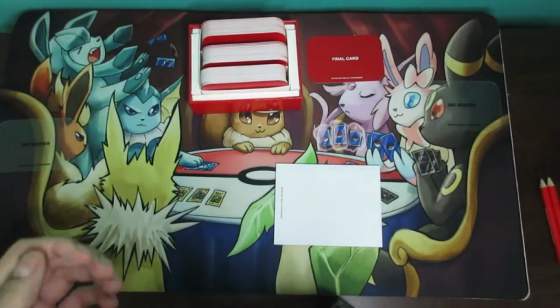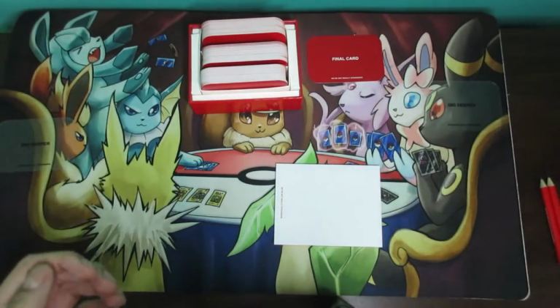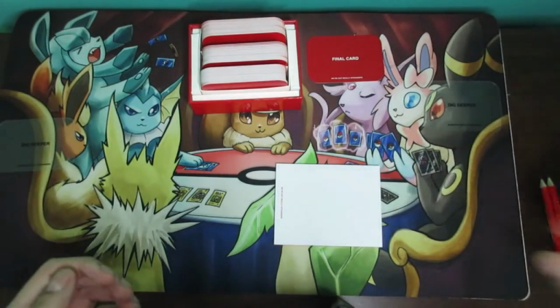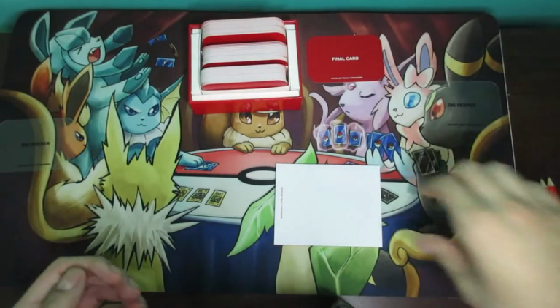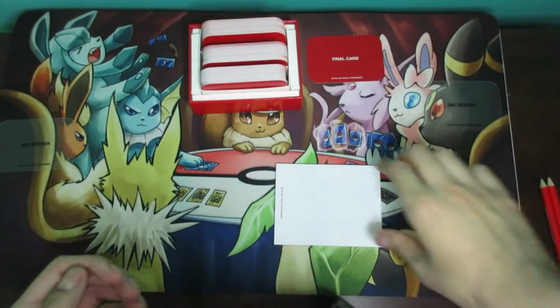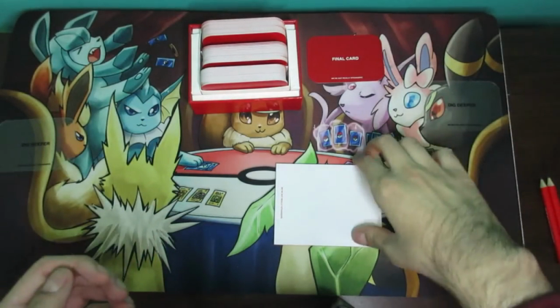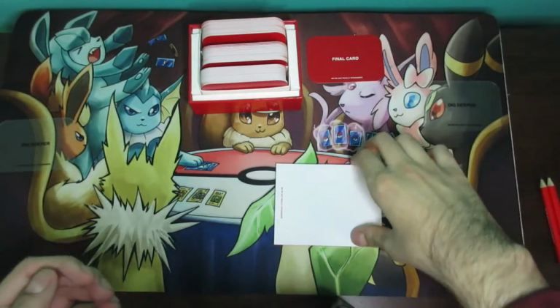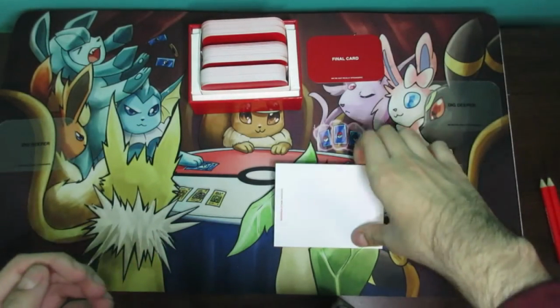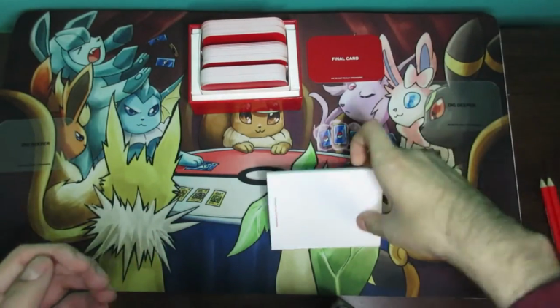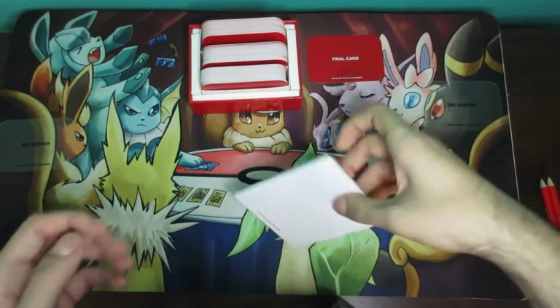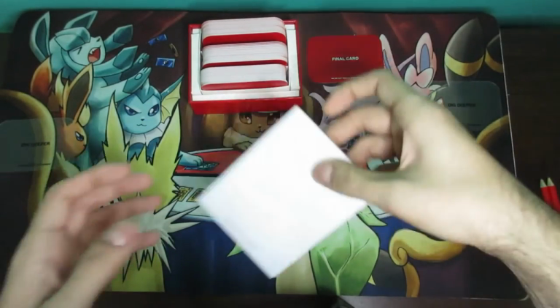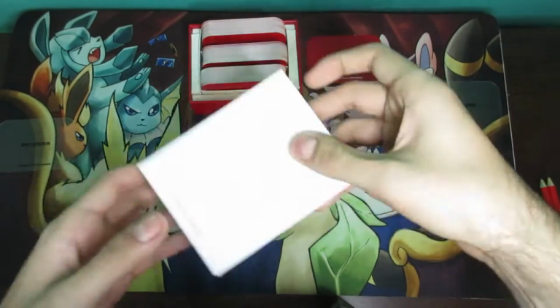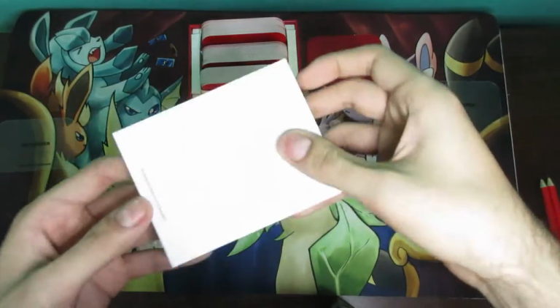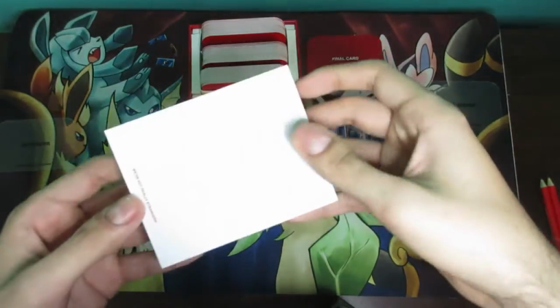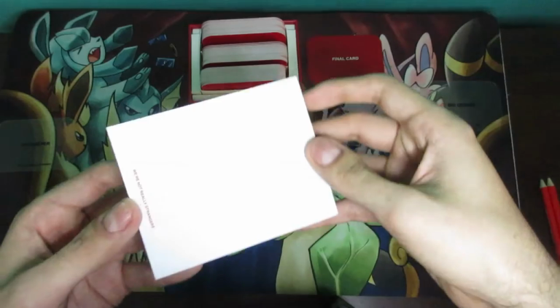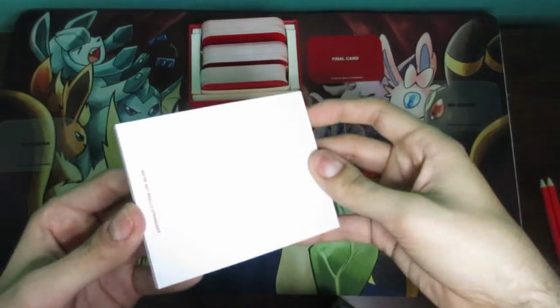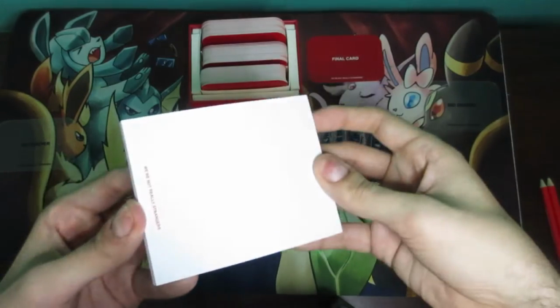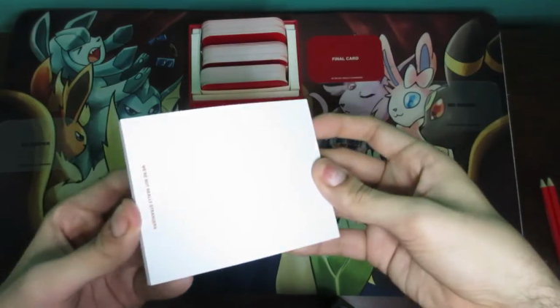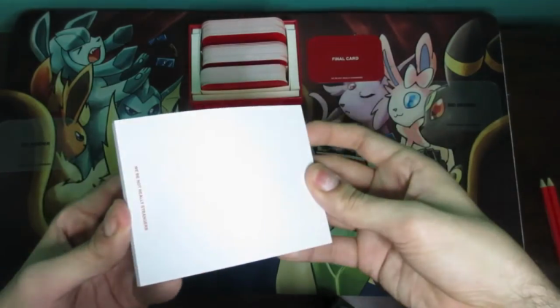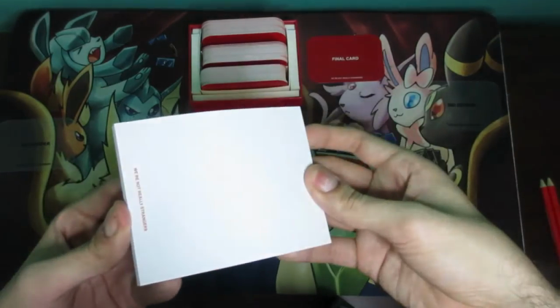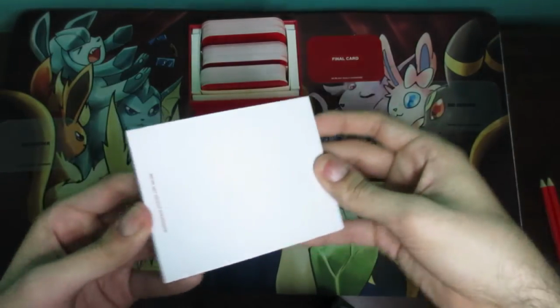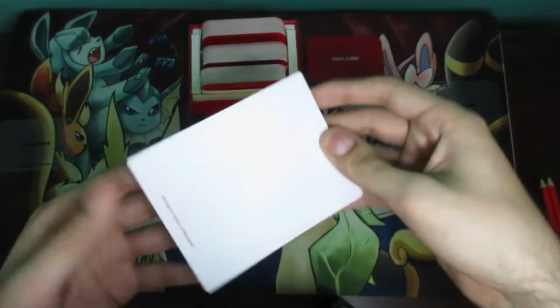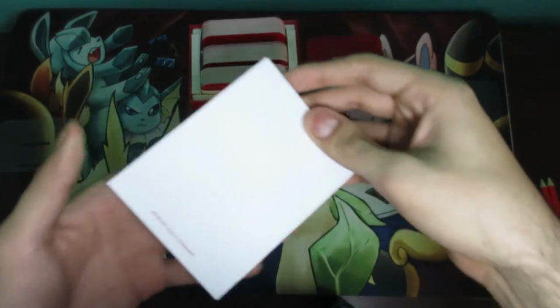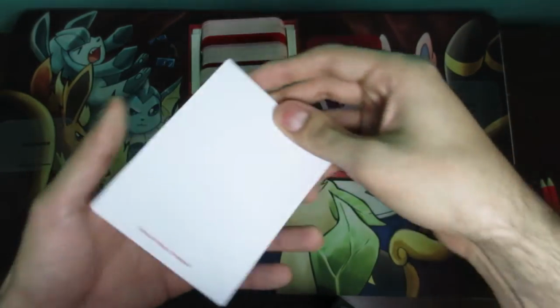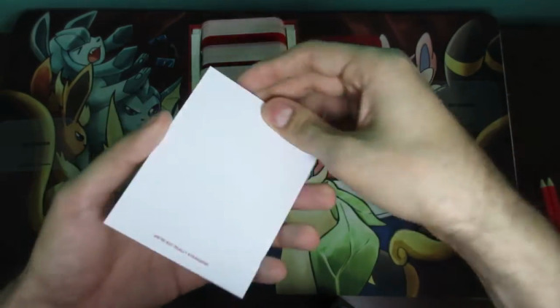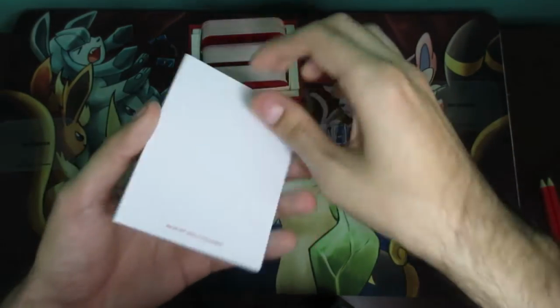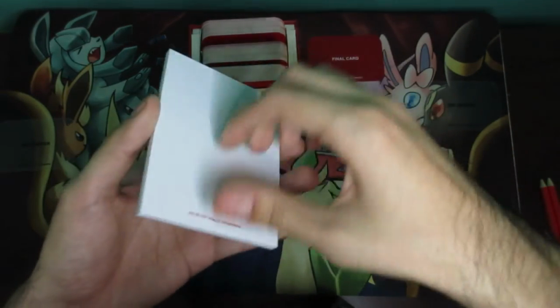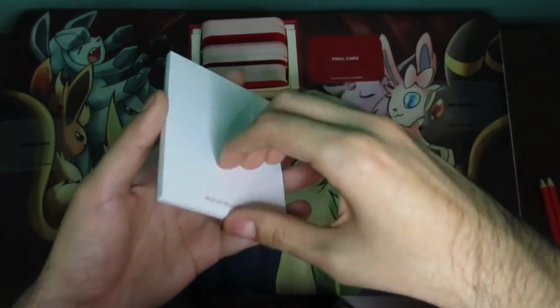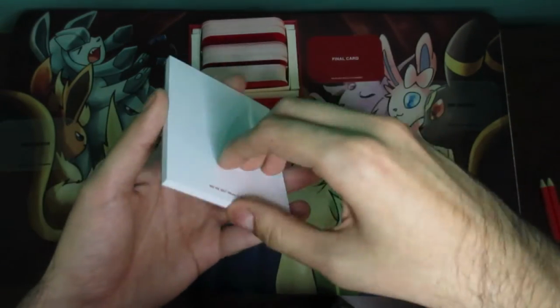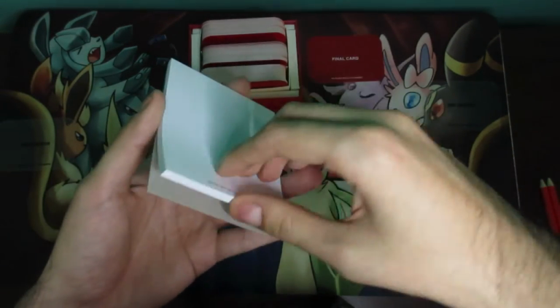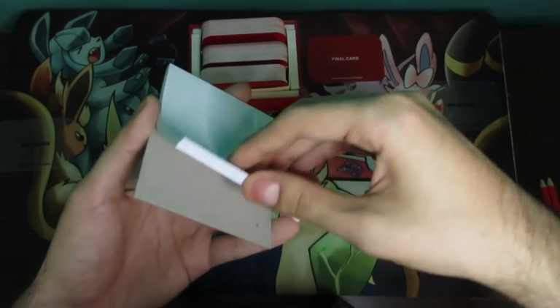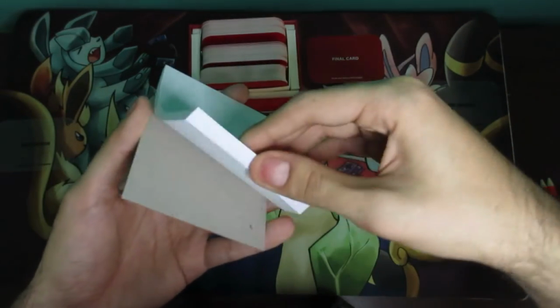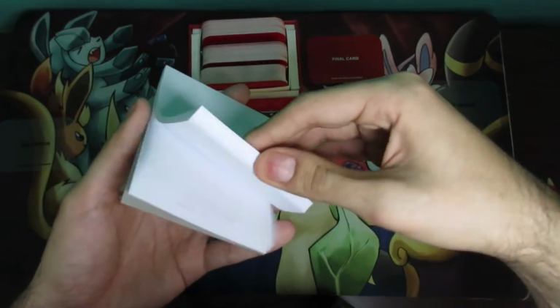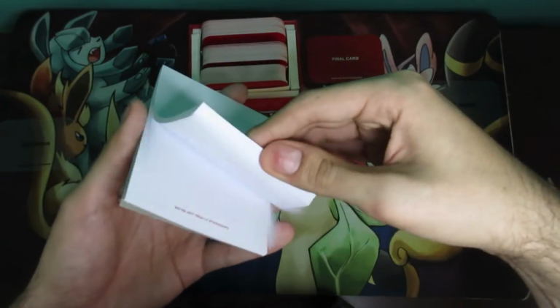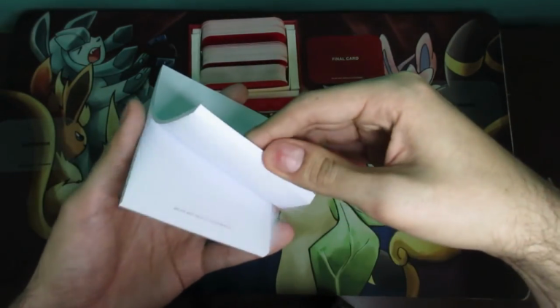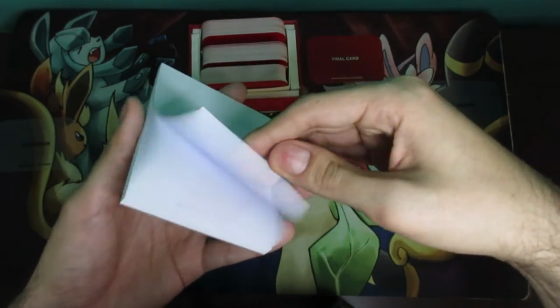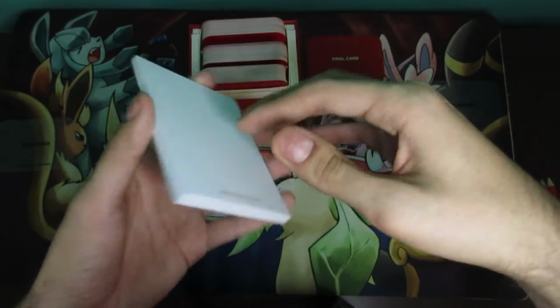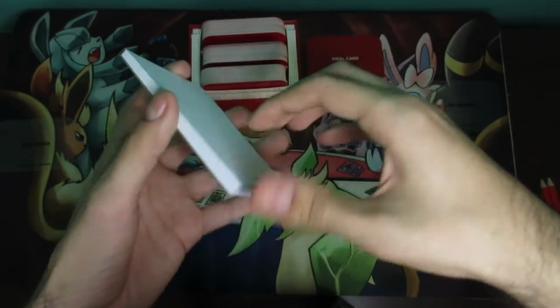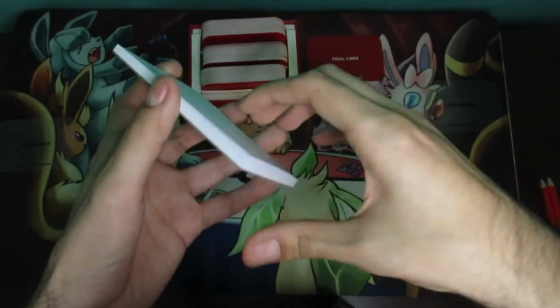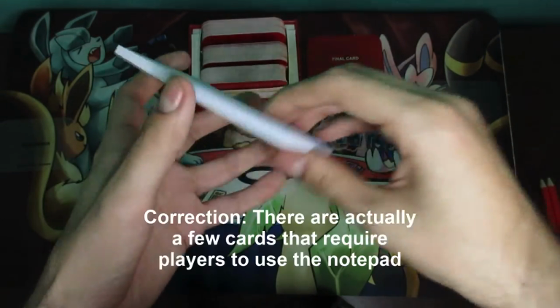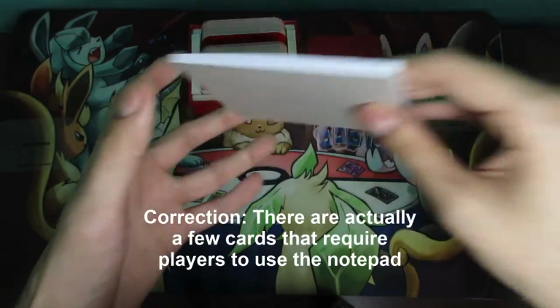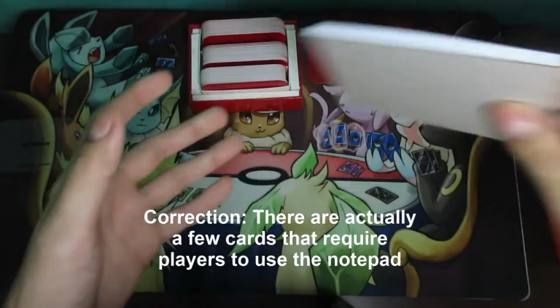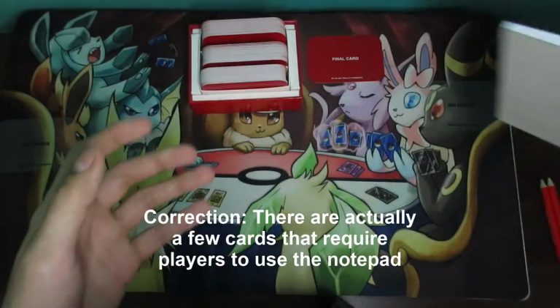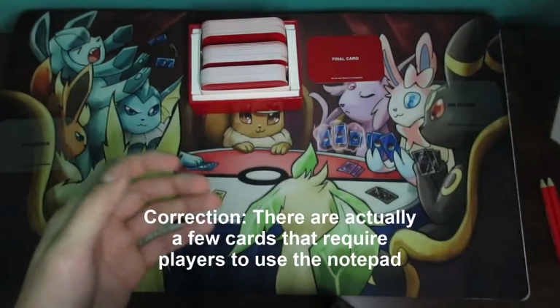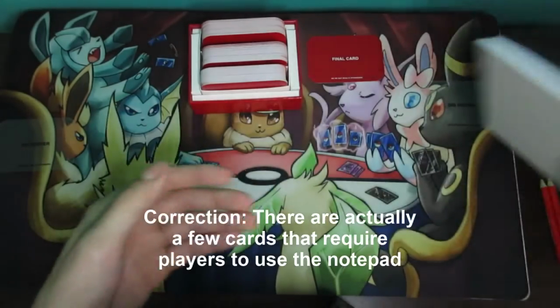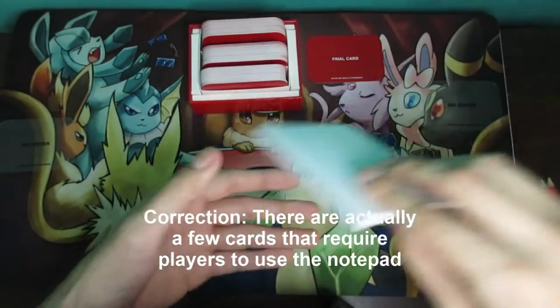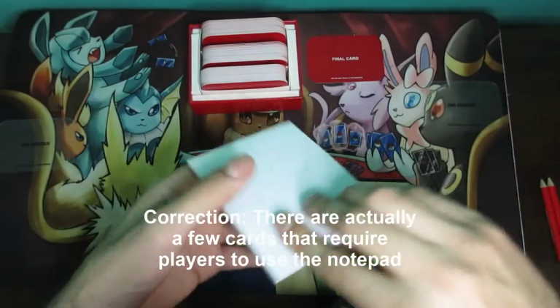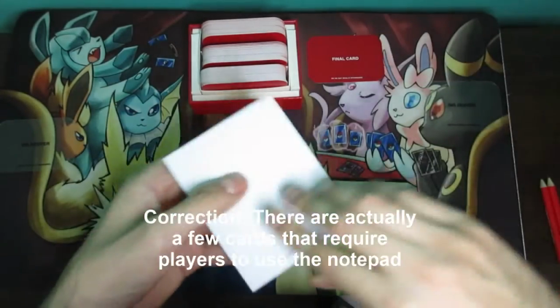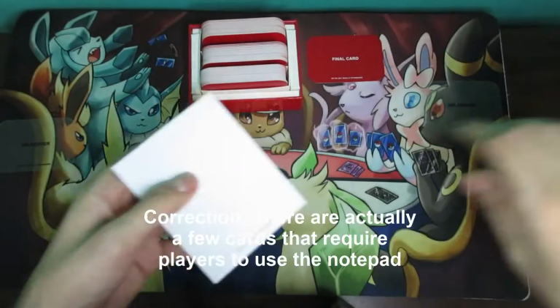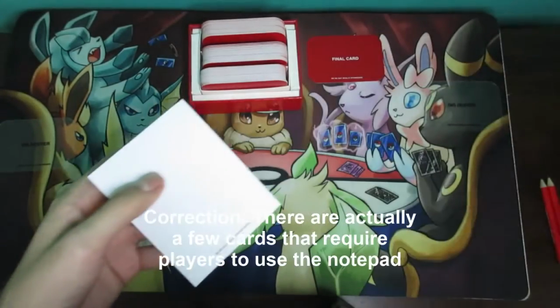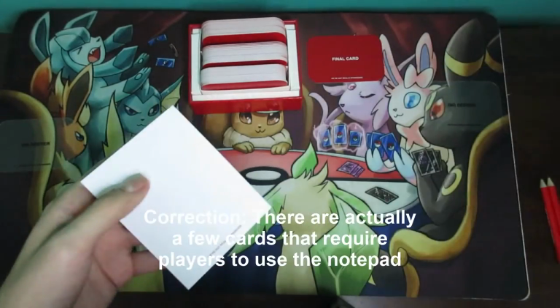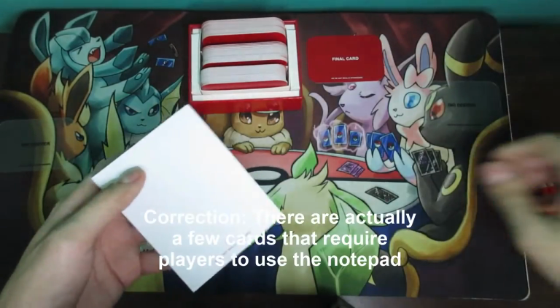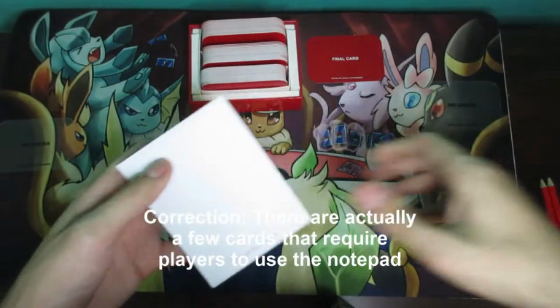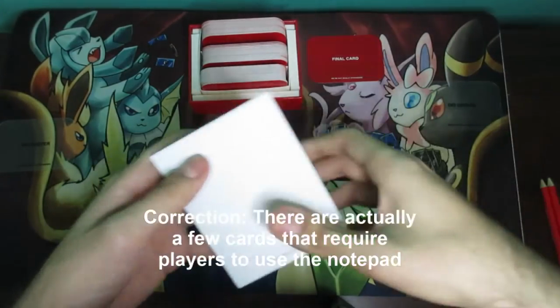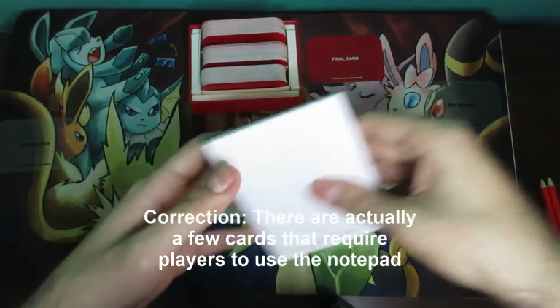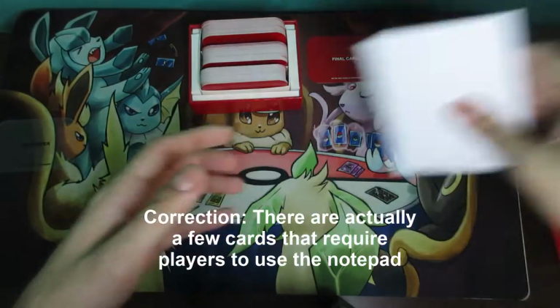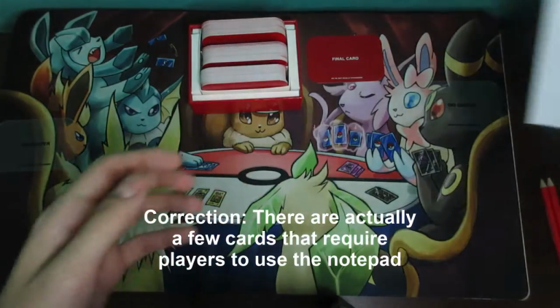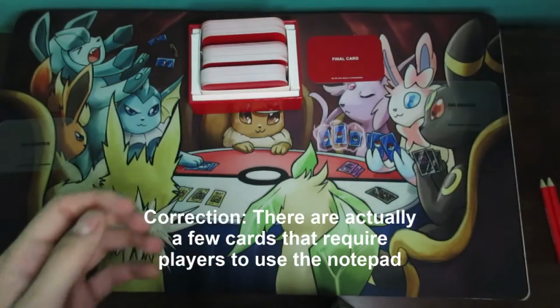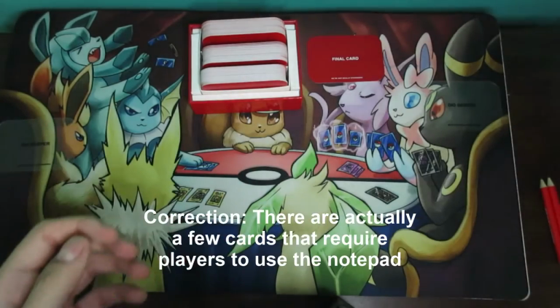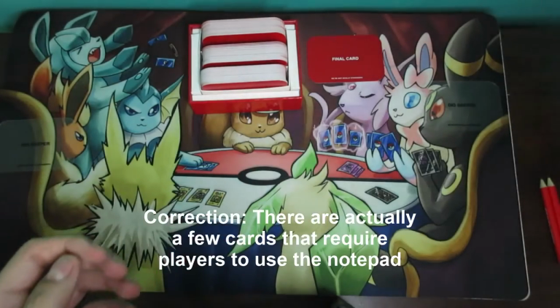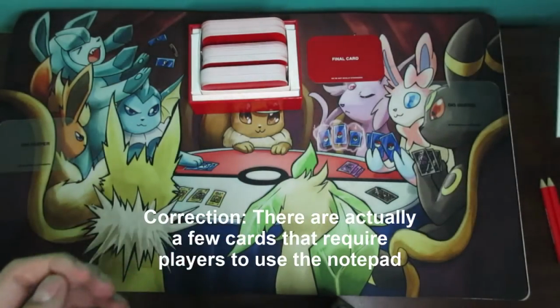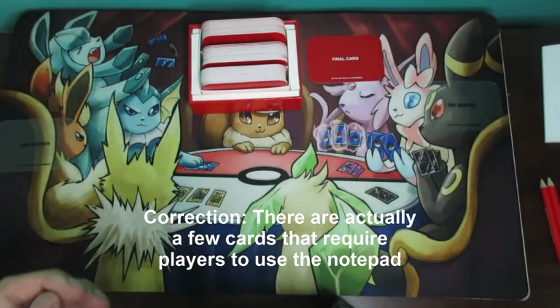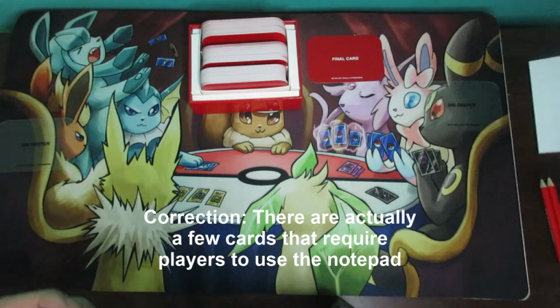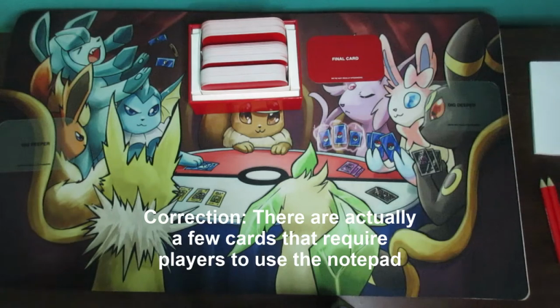There's also a notepad. The notepad is only used for the end of the game alongside the pencil, so I'm going to set that aside as well.